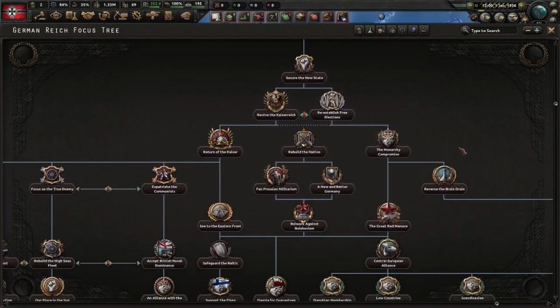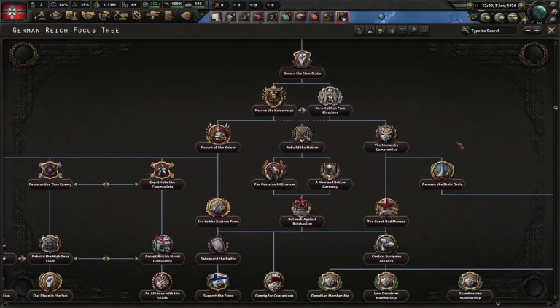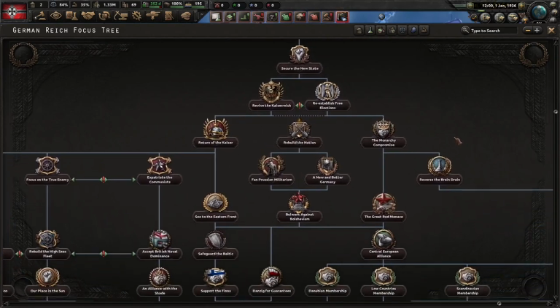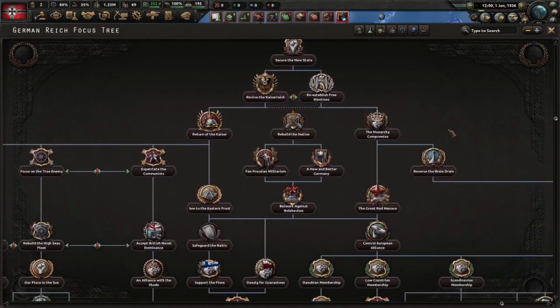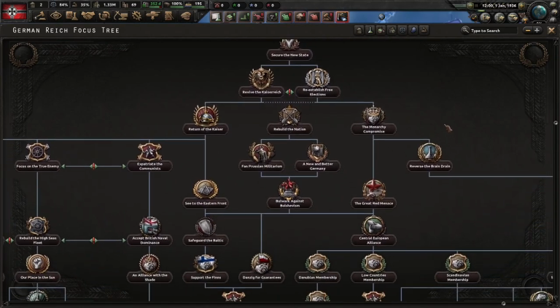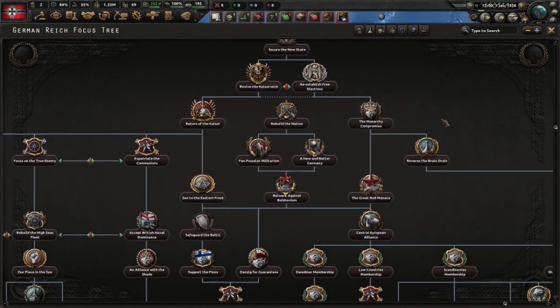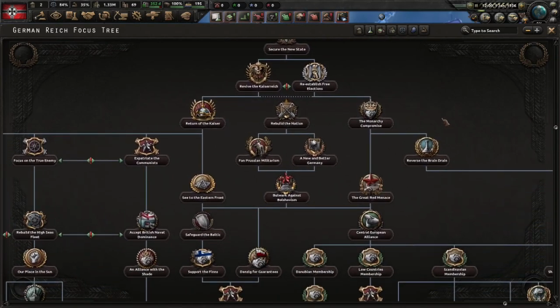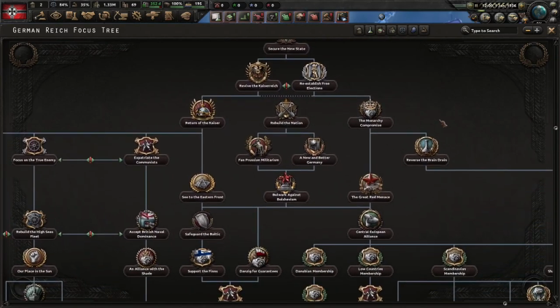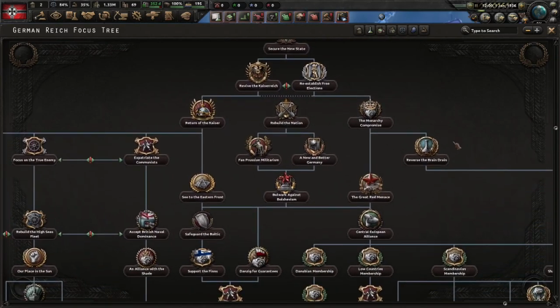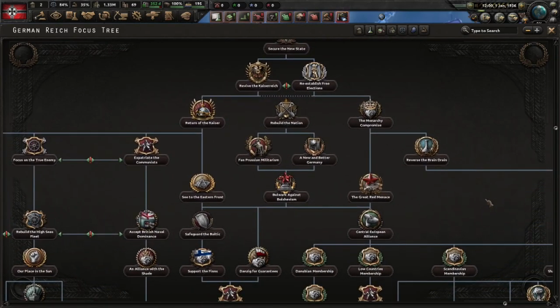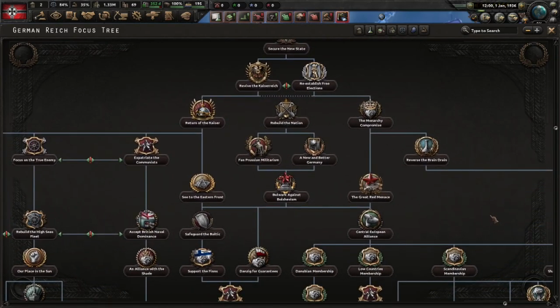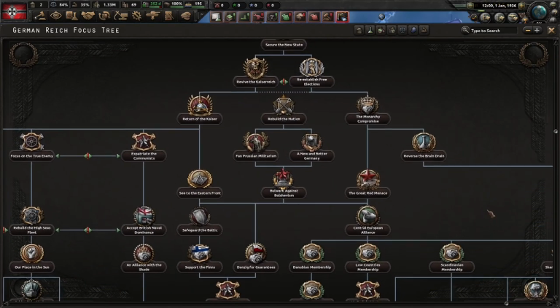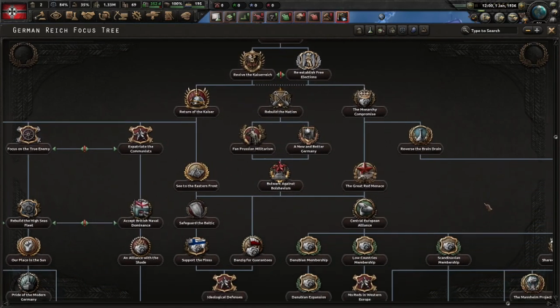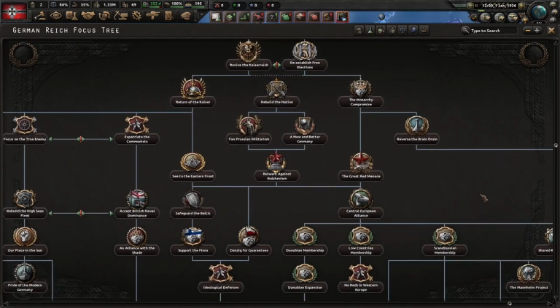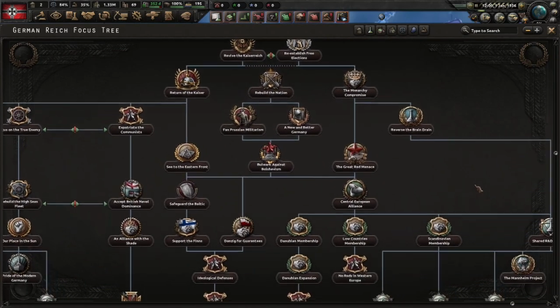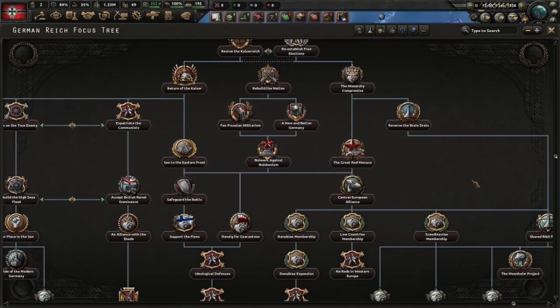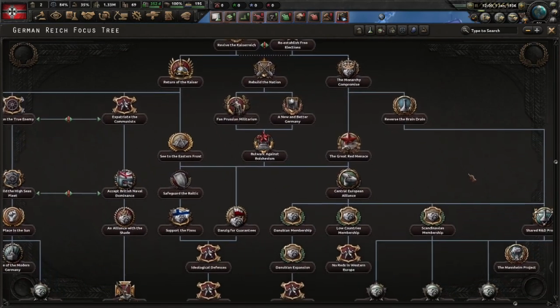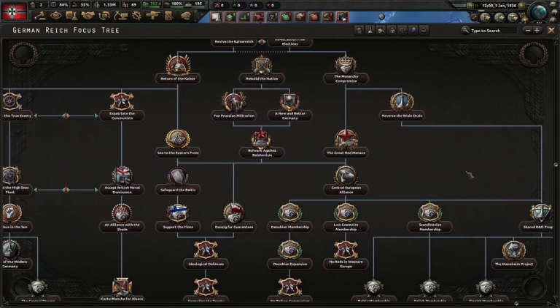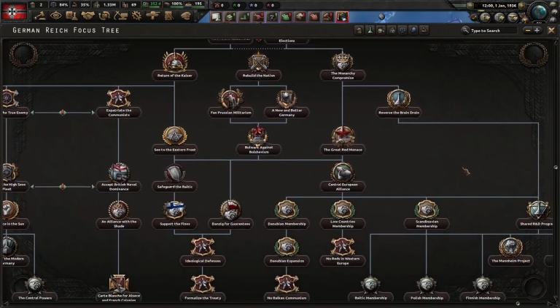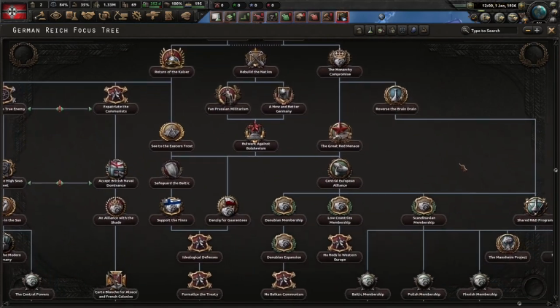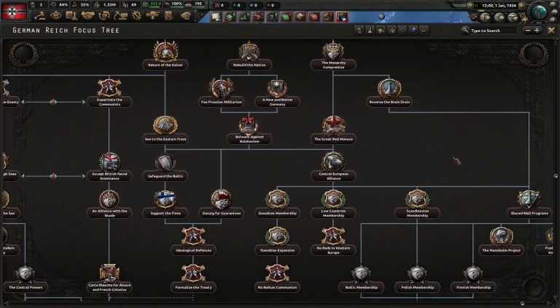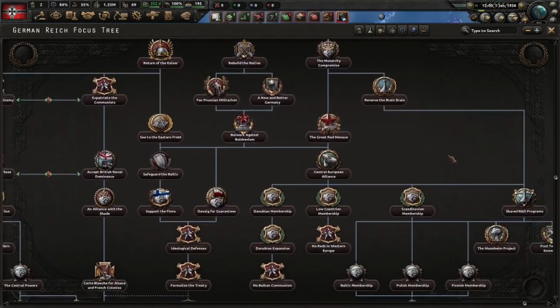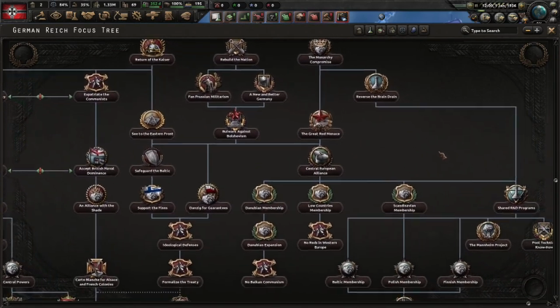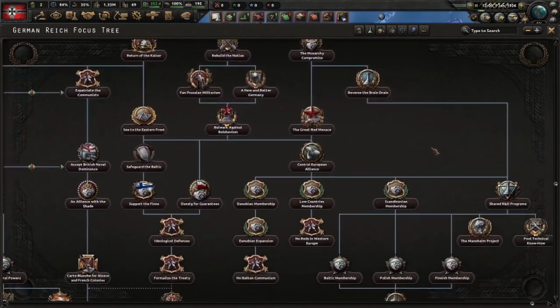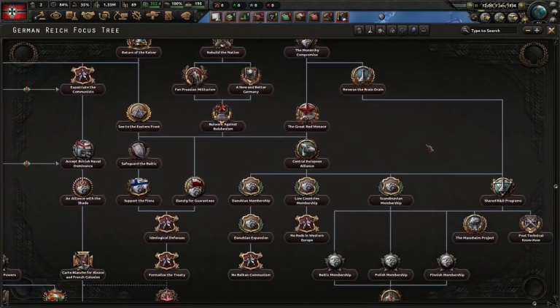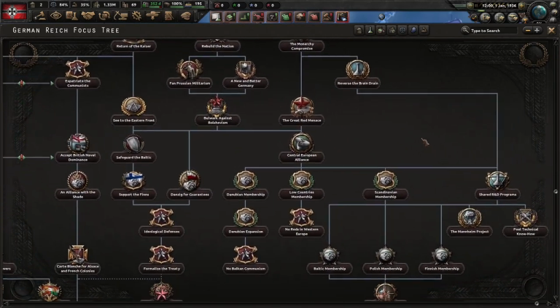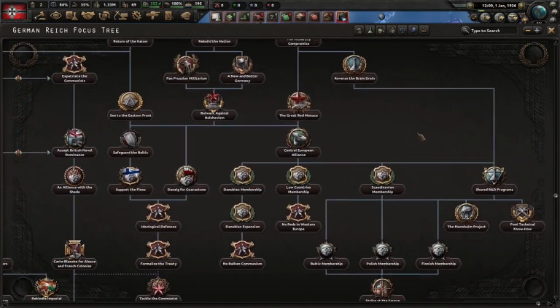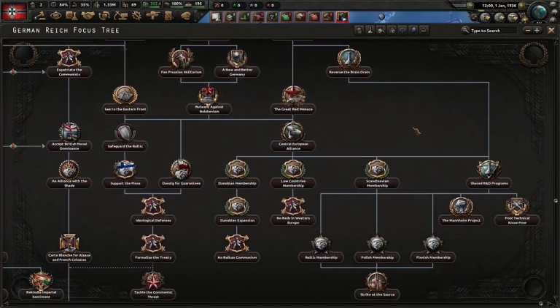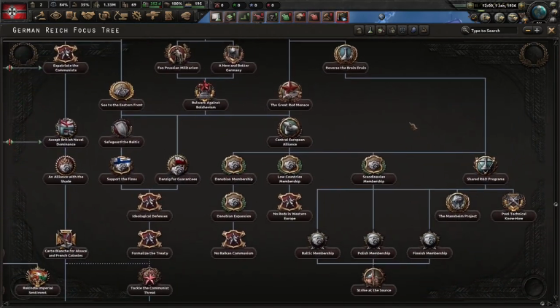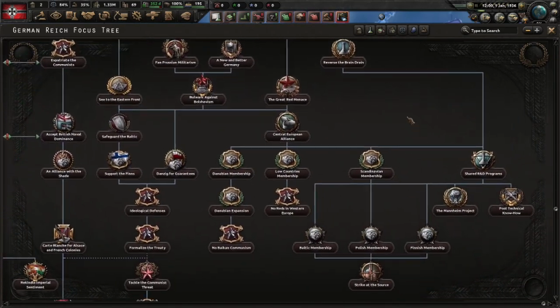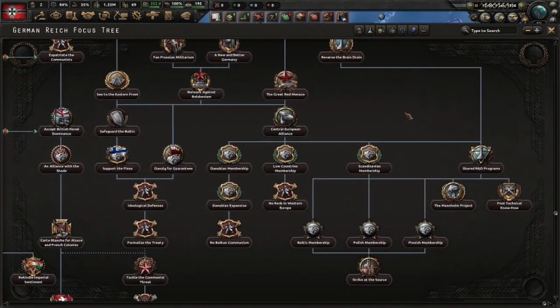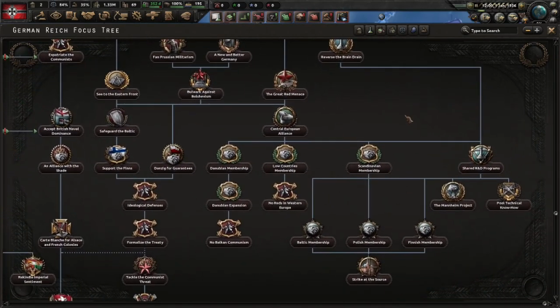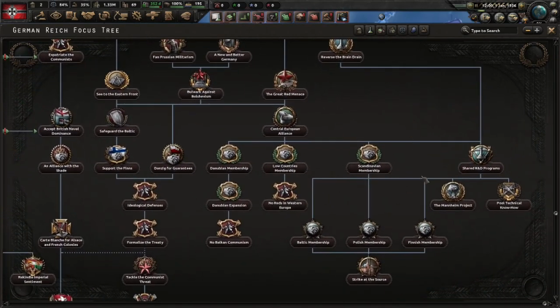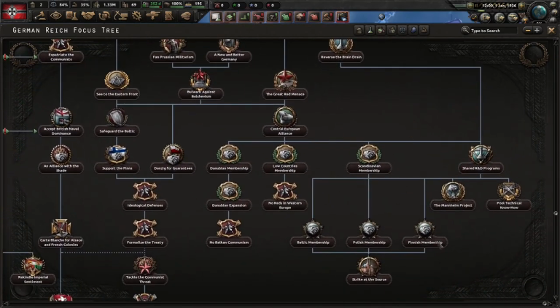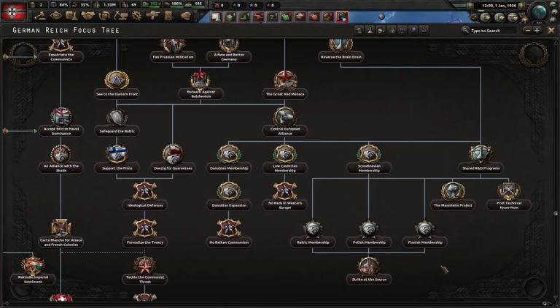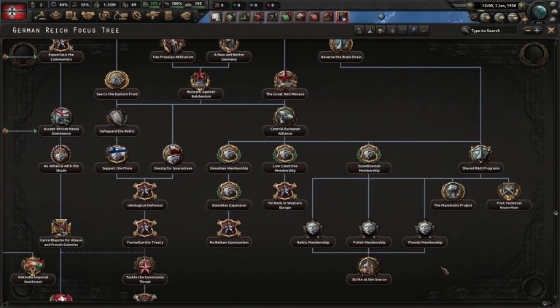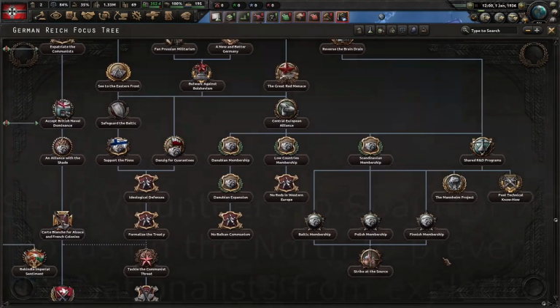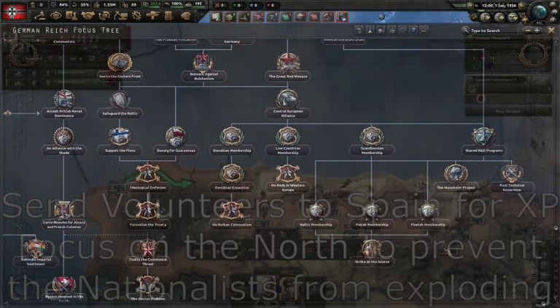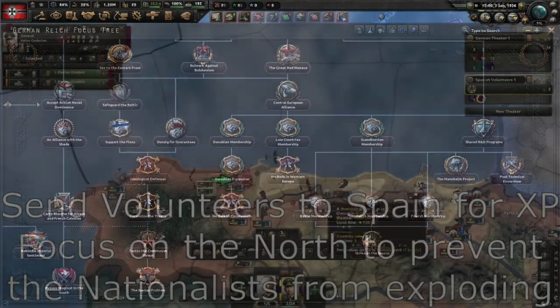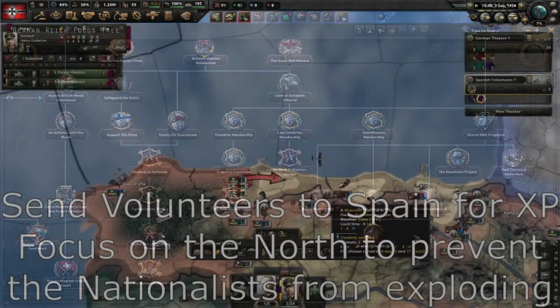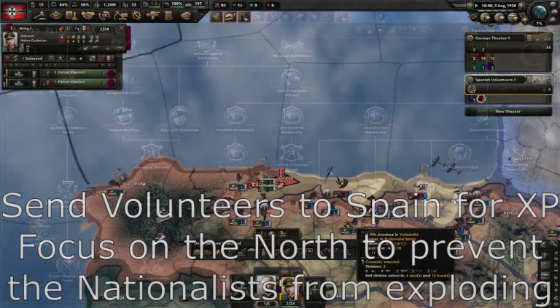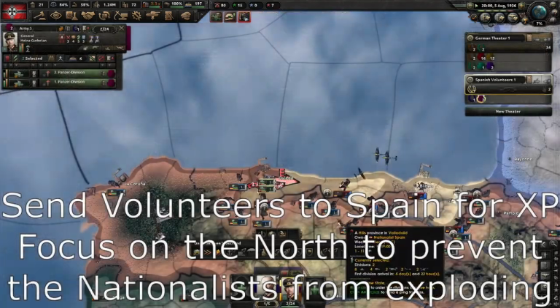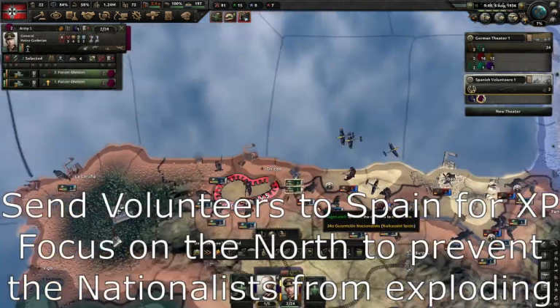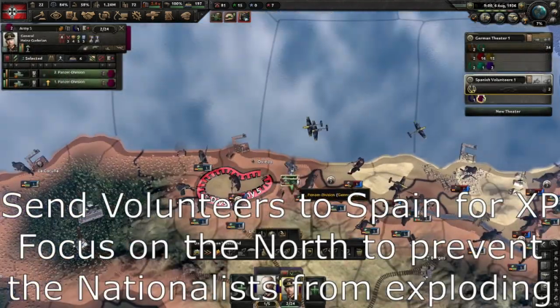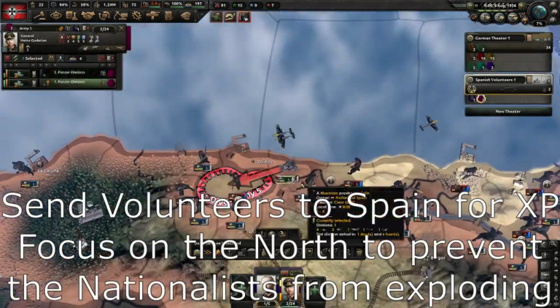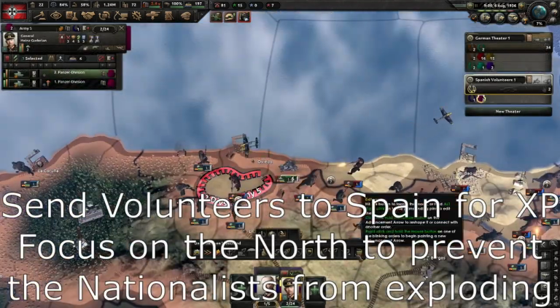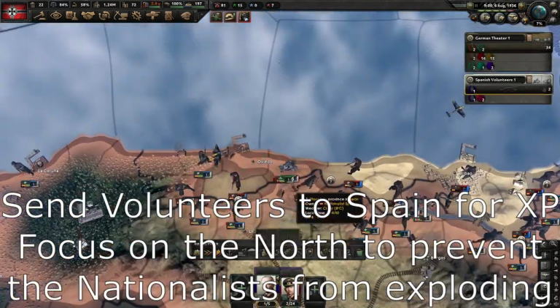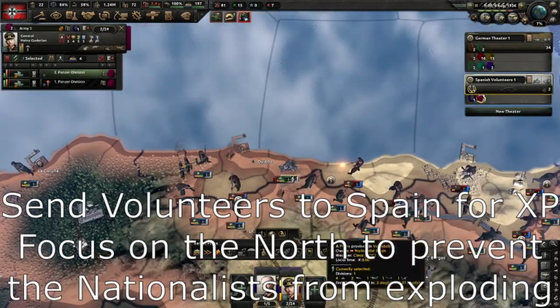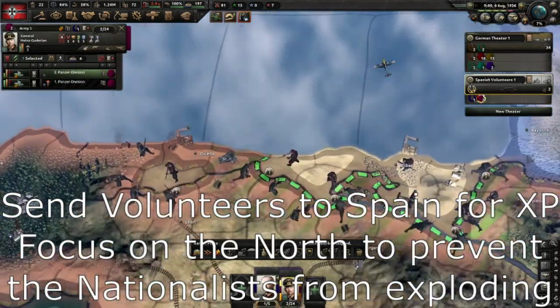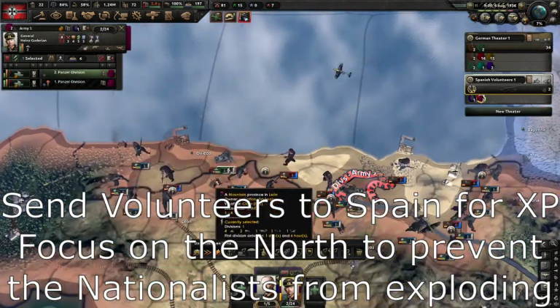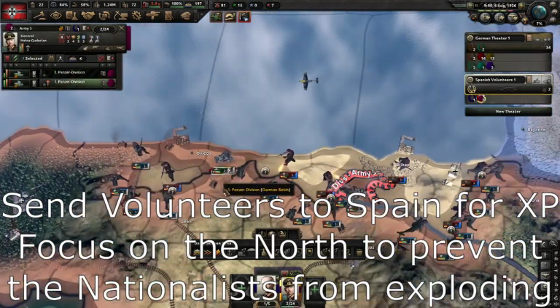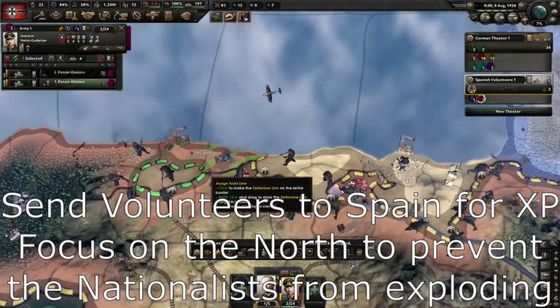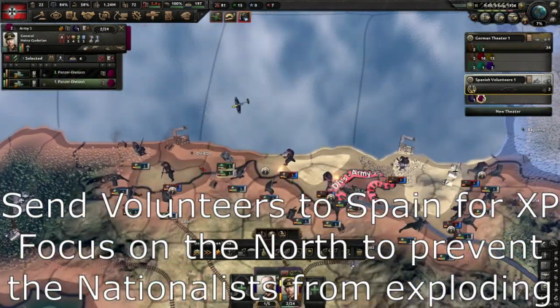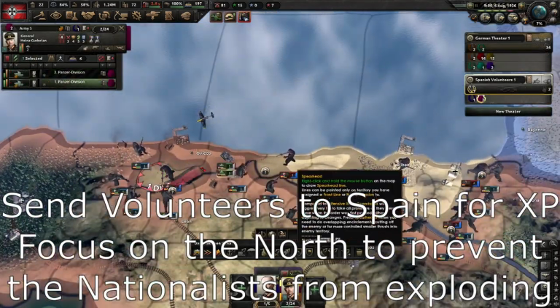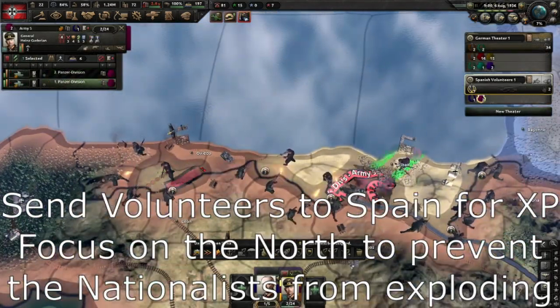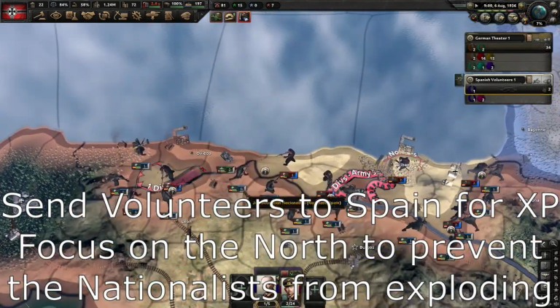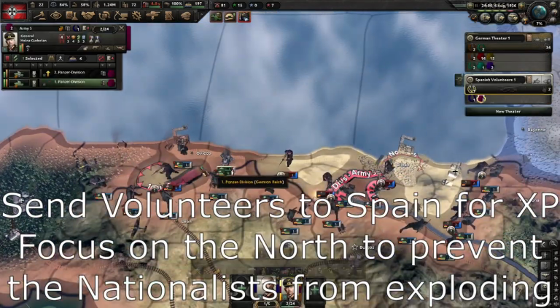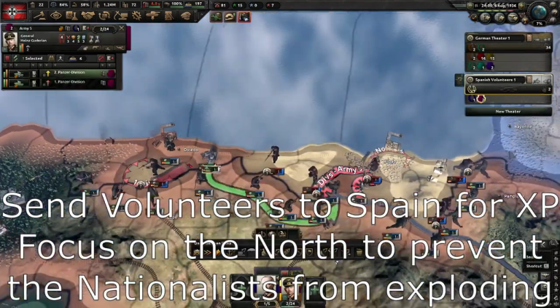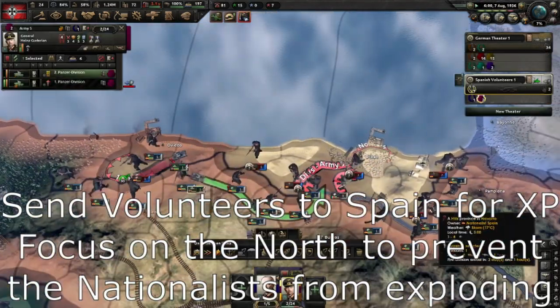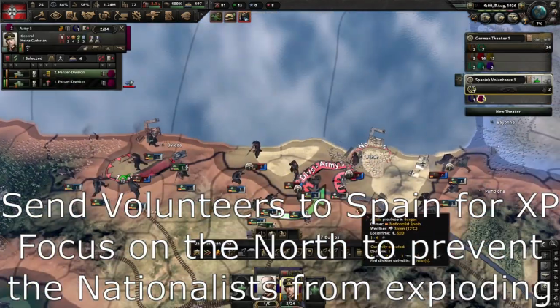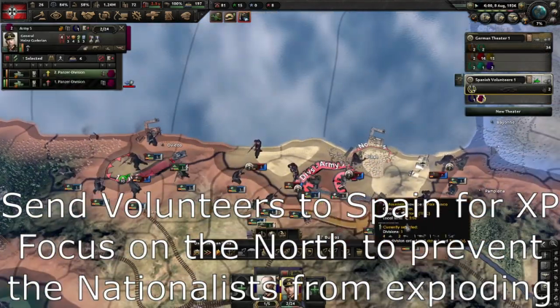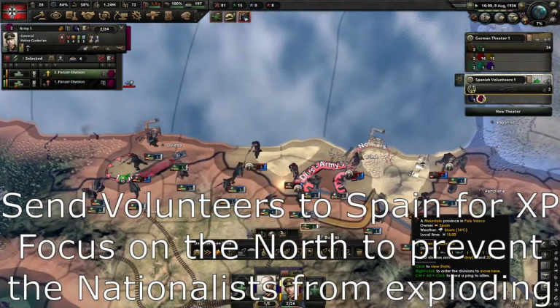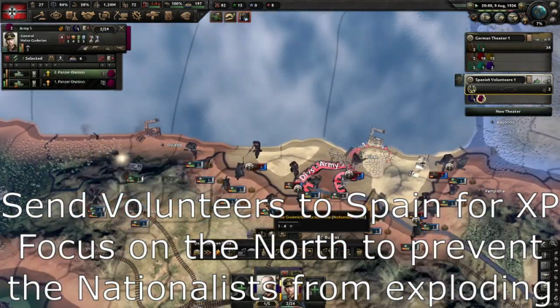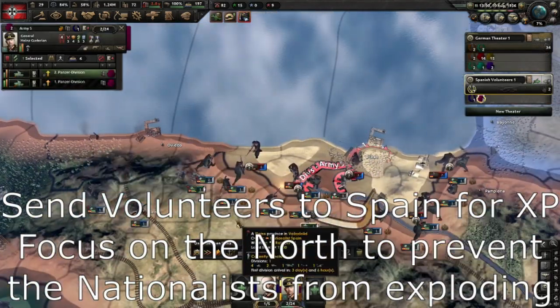With Waking the Tiger, you get the political tree that can allow you to restore the Kaiser or reestablish a democratic Germany after opposing the current government.